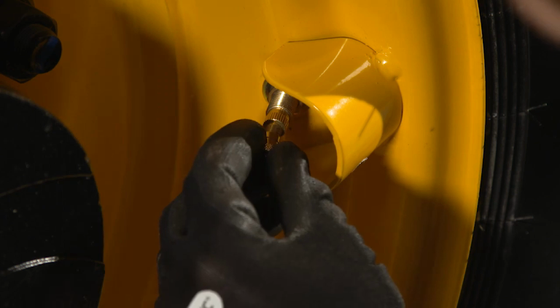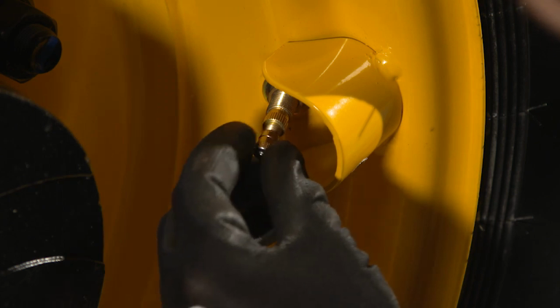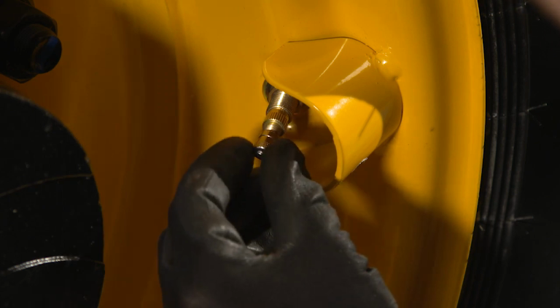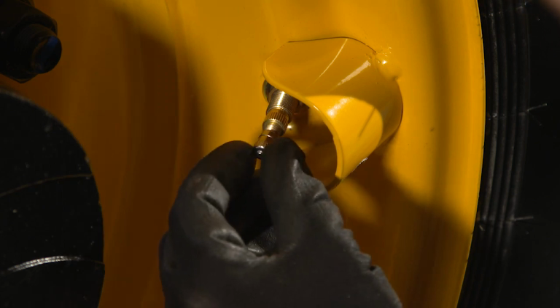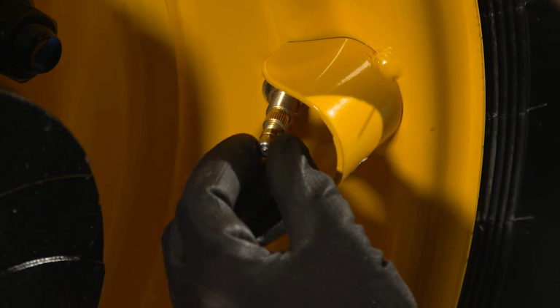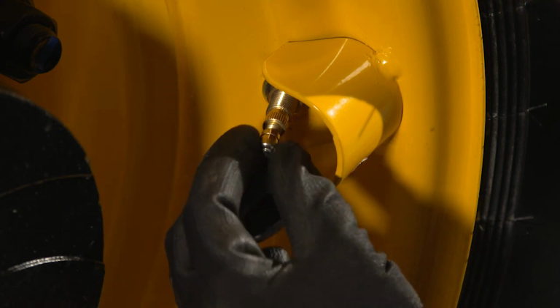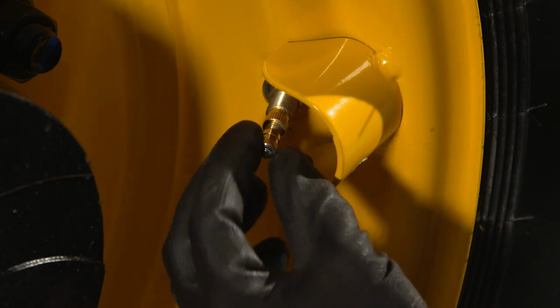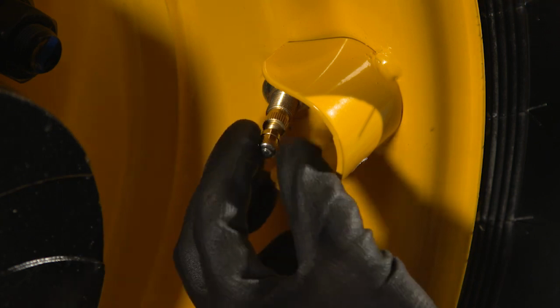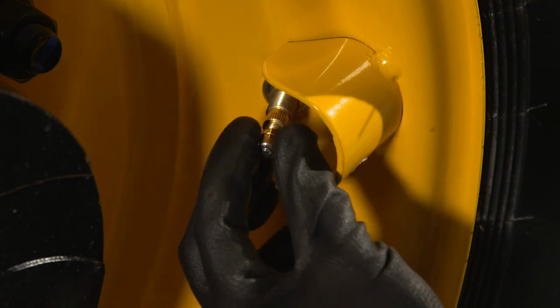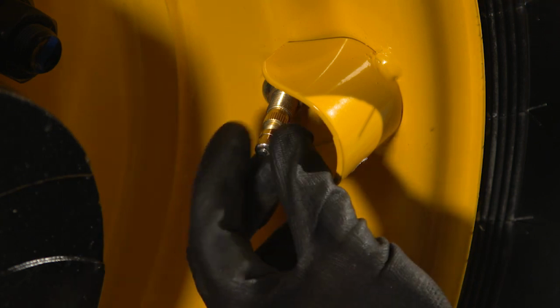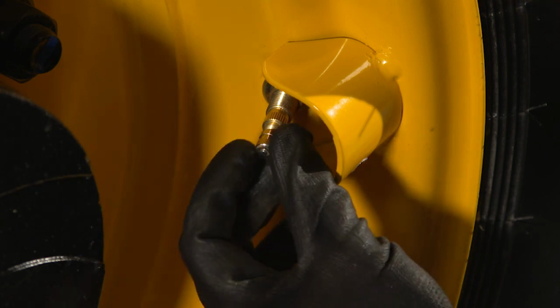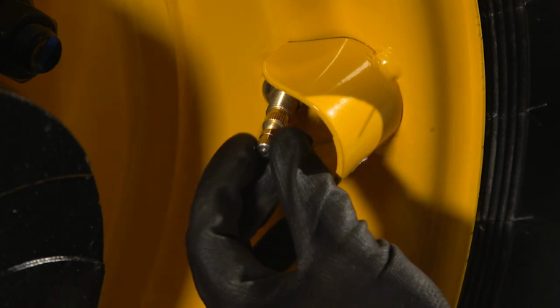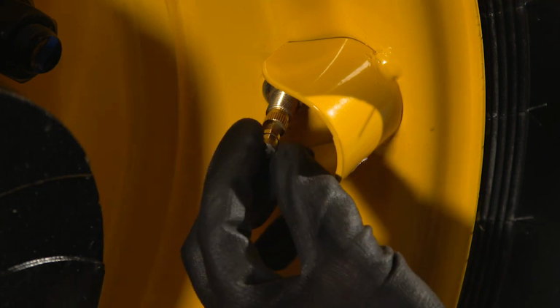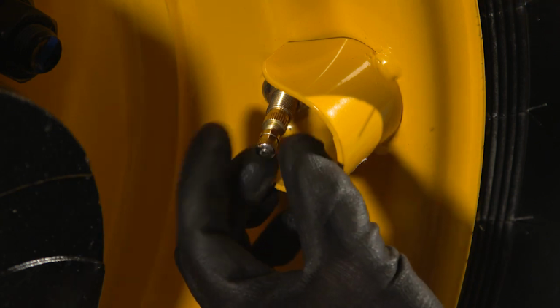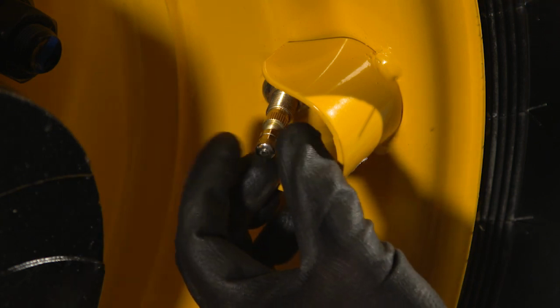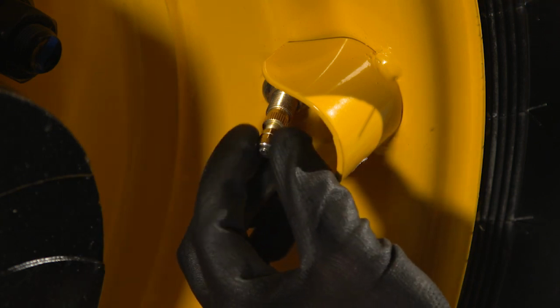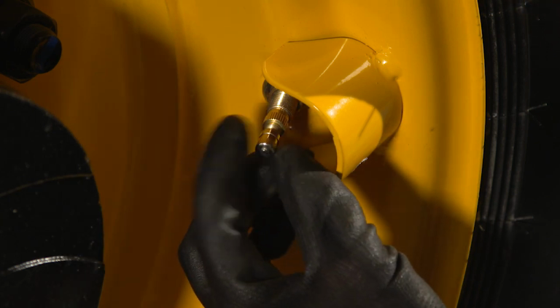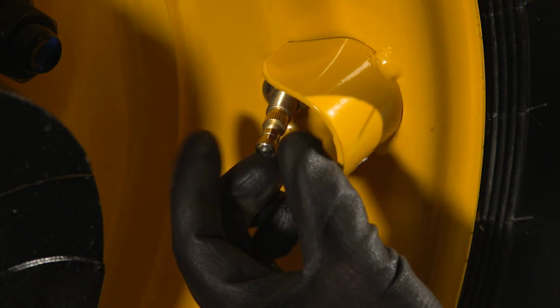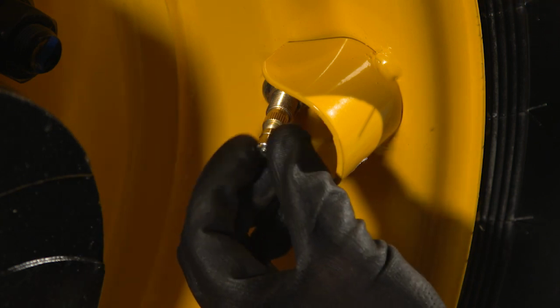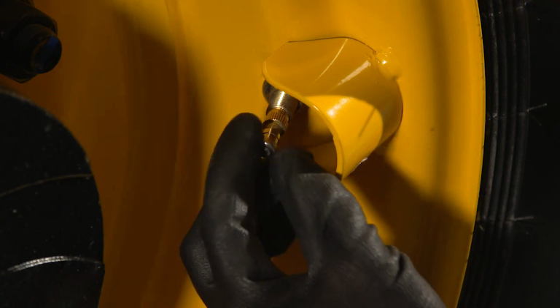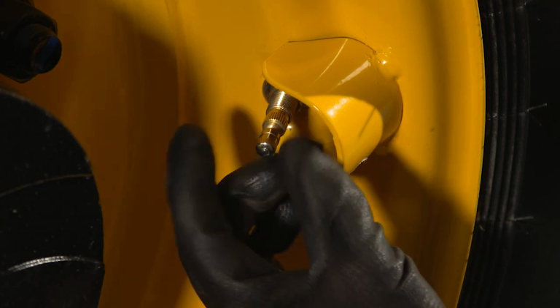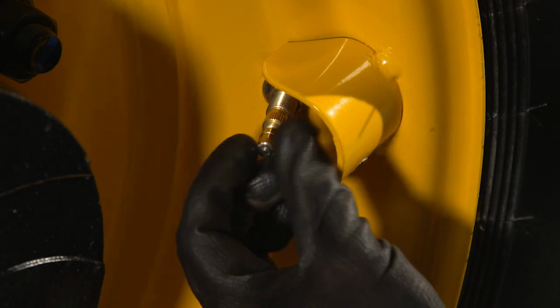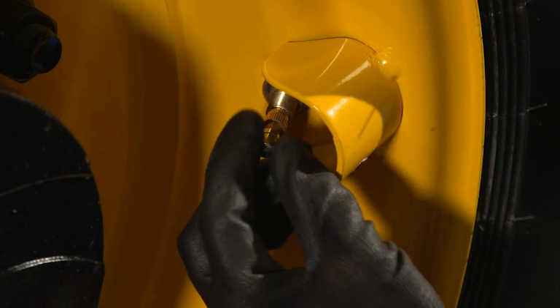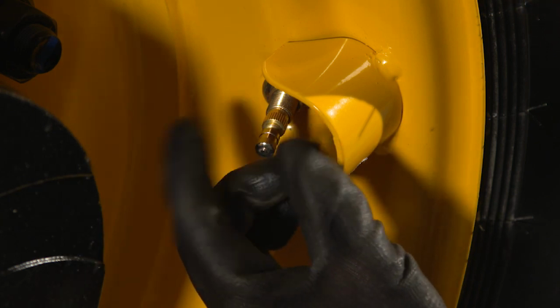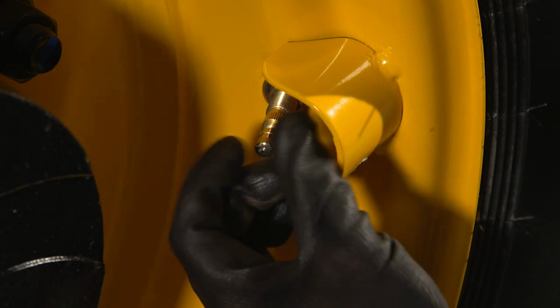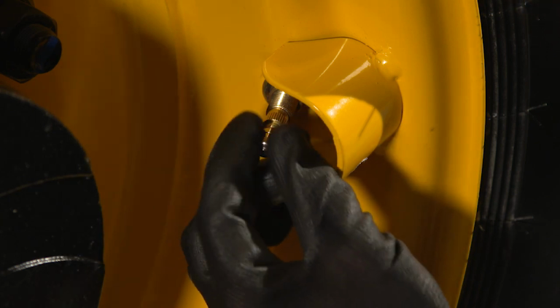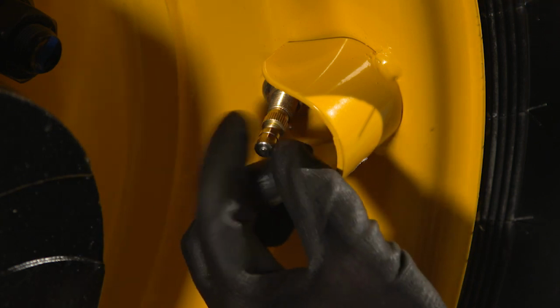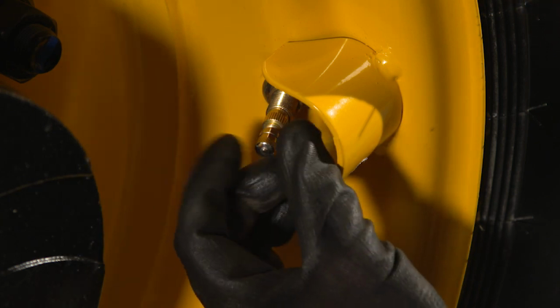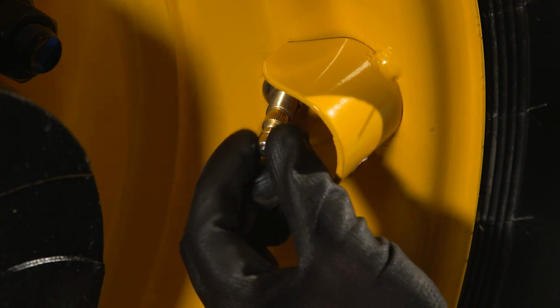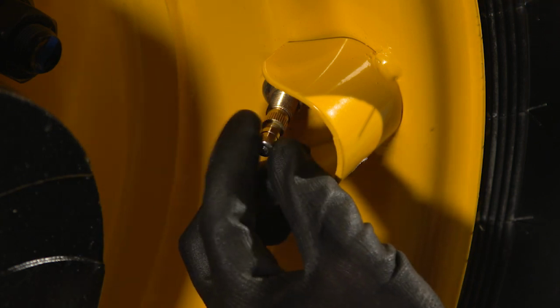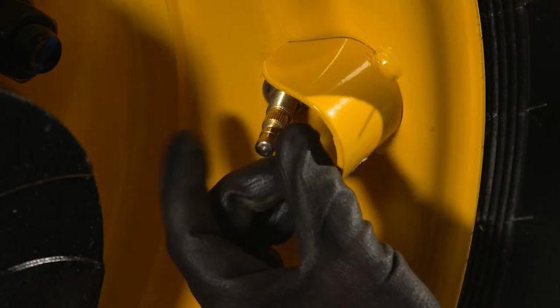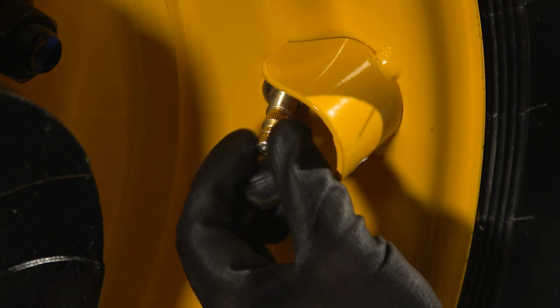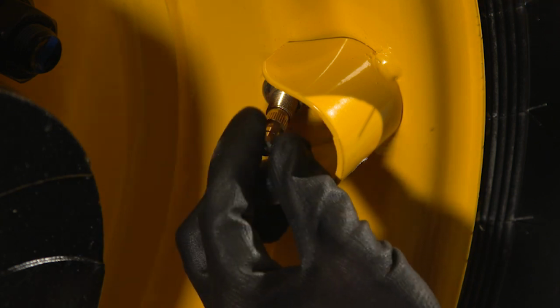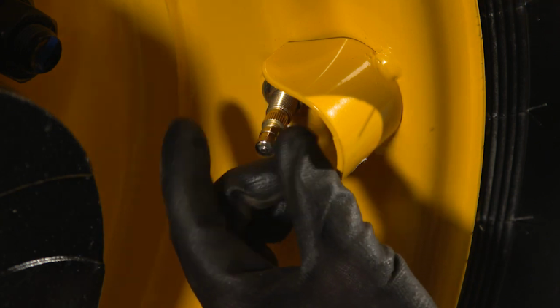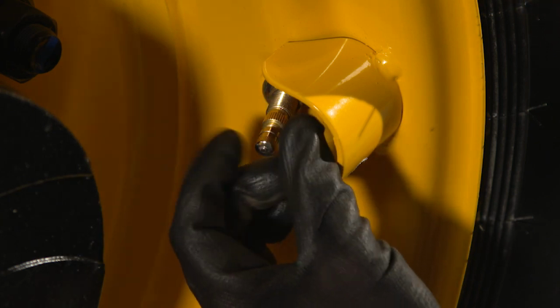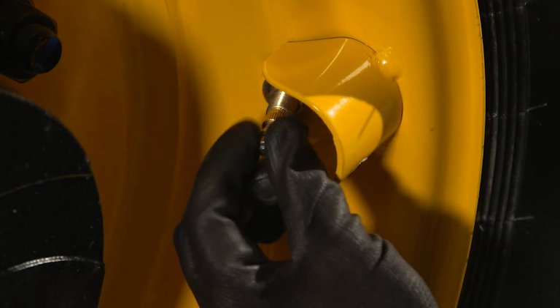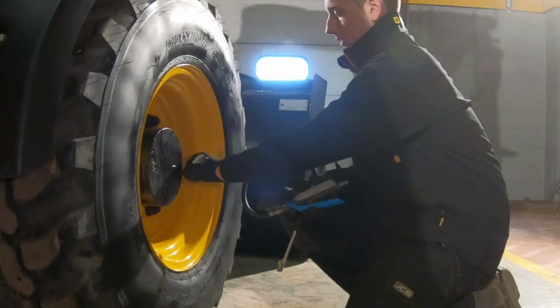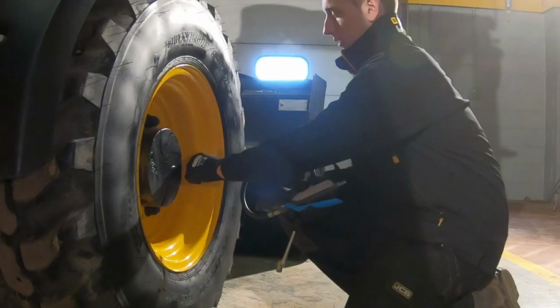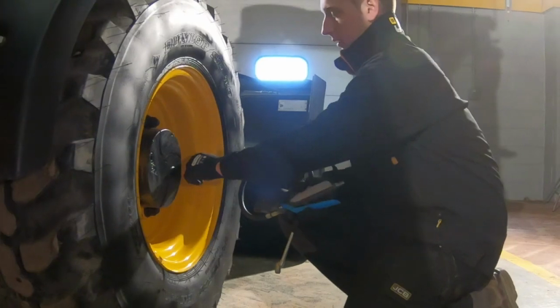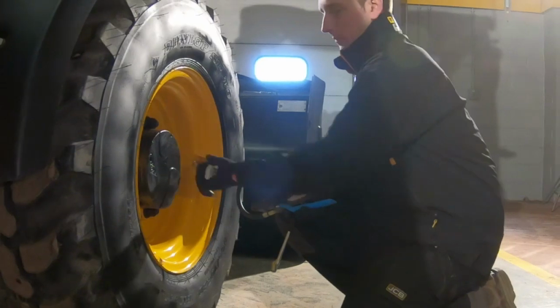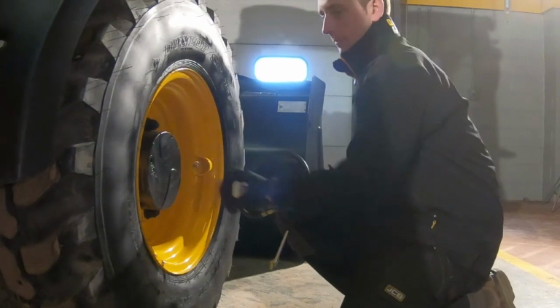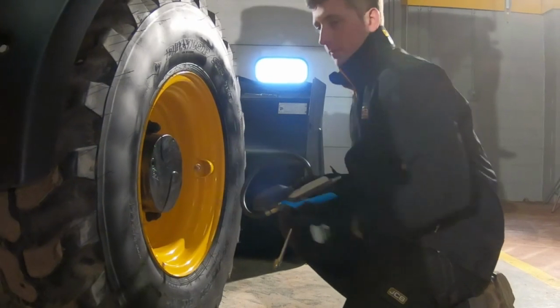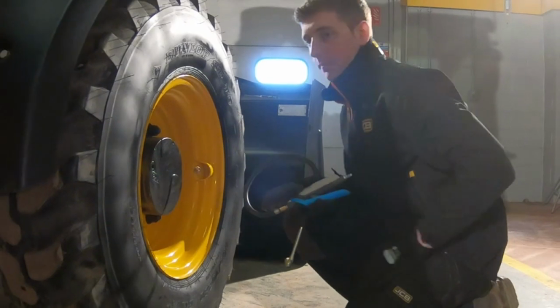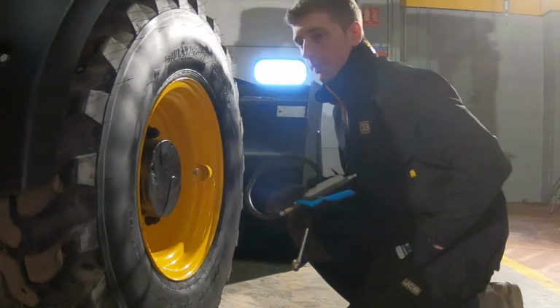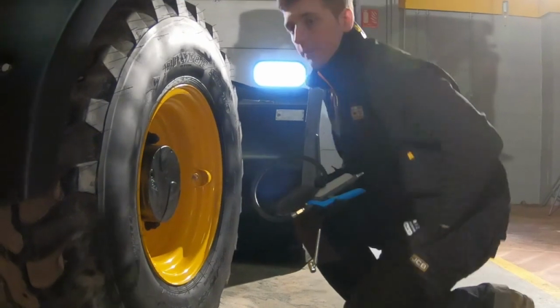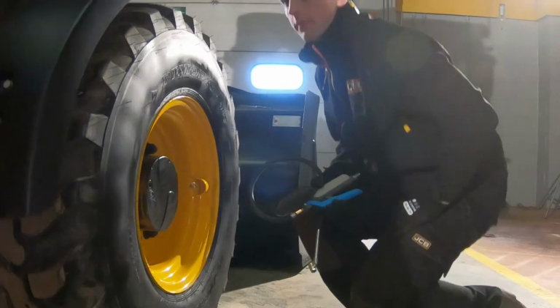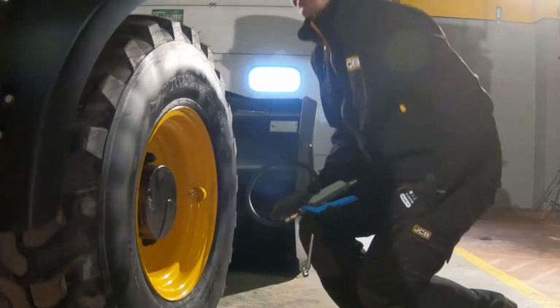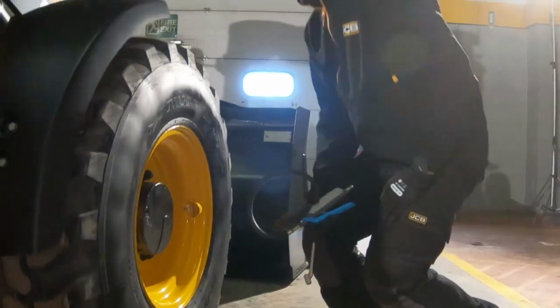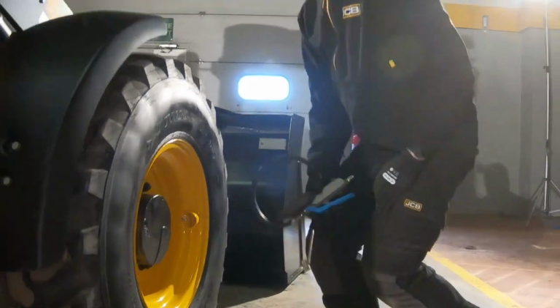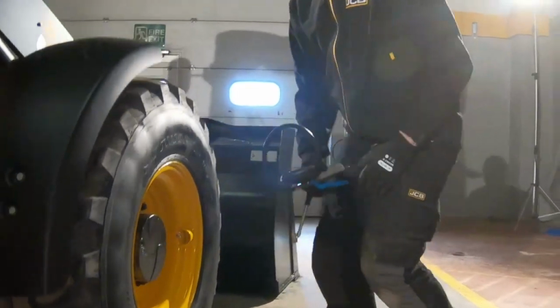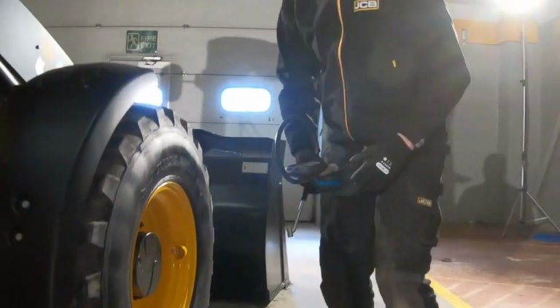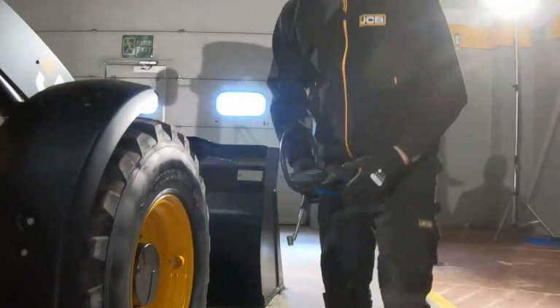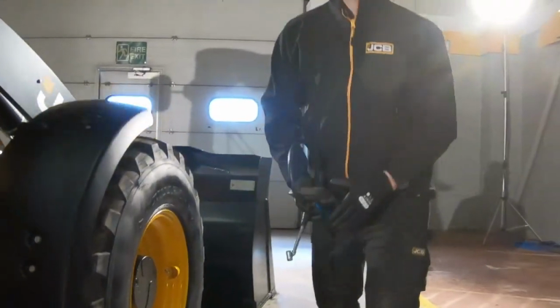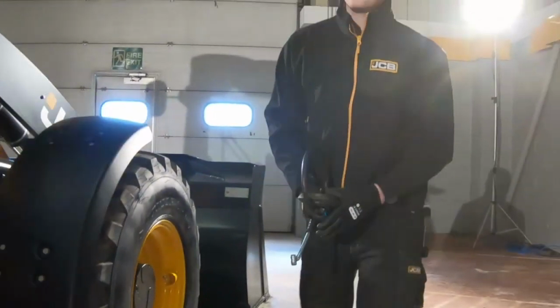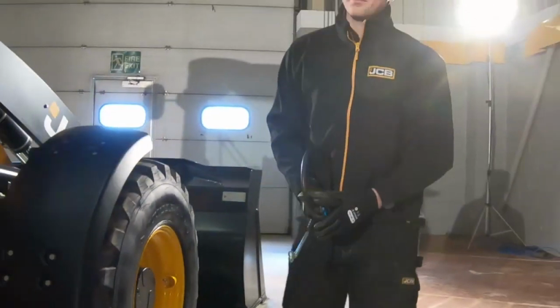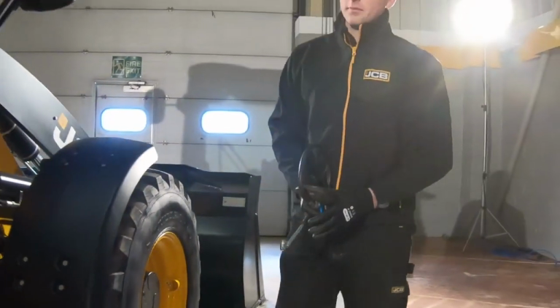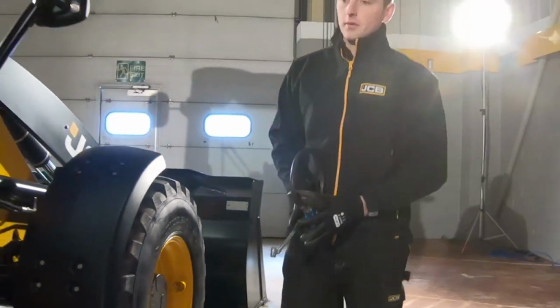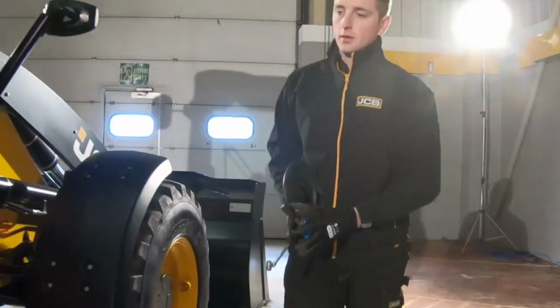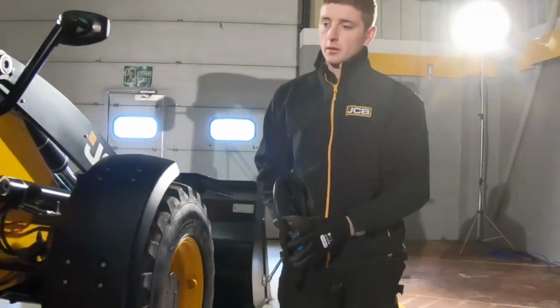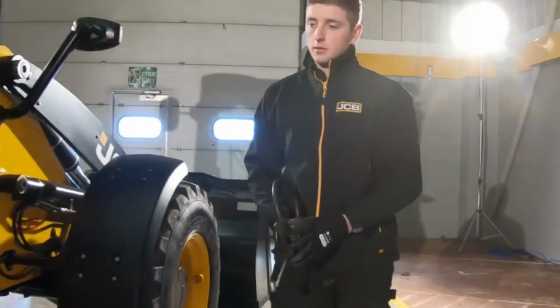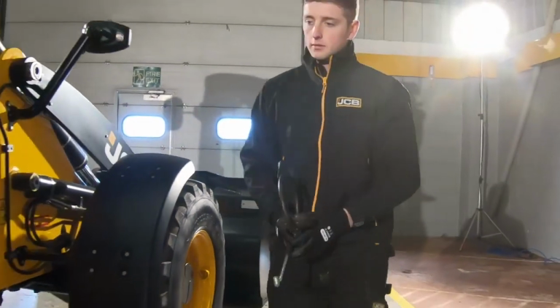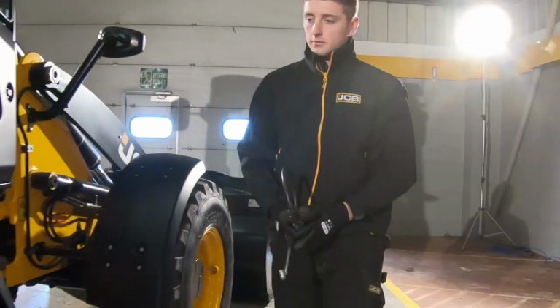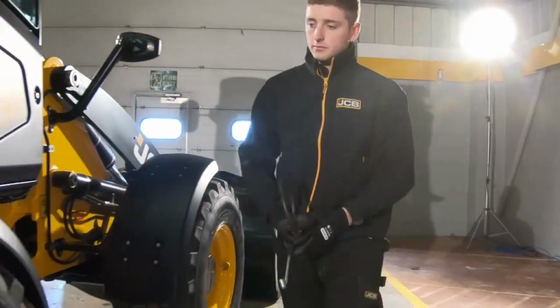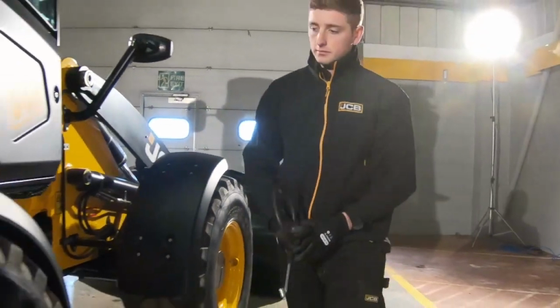Reinstall the valve caps firmly to prevent dirt from entering the valve. Continue the checks on the other tires as you move around the machine.